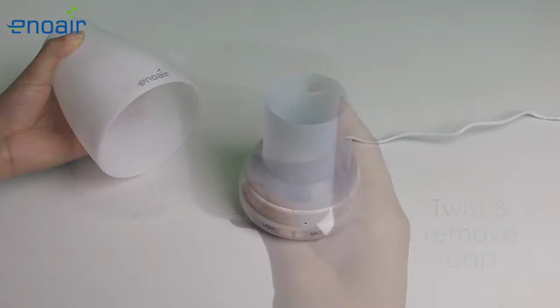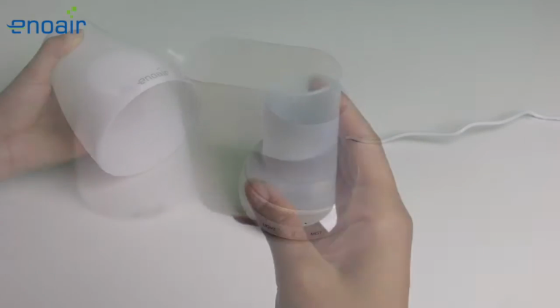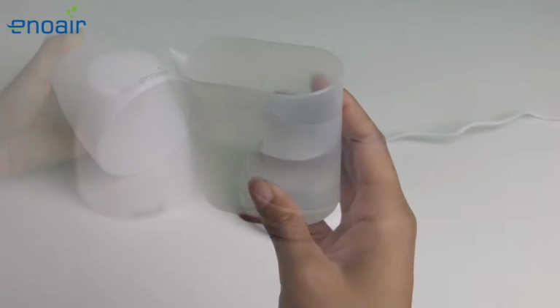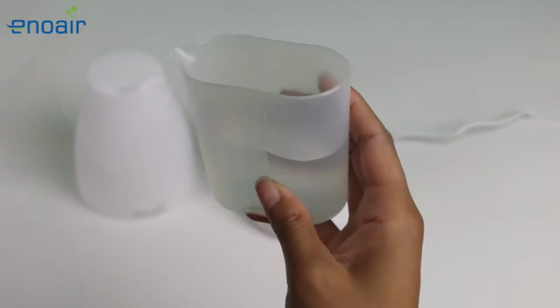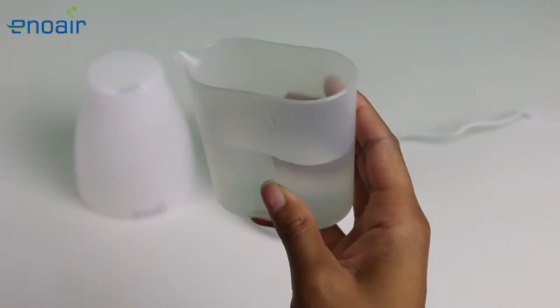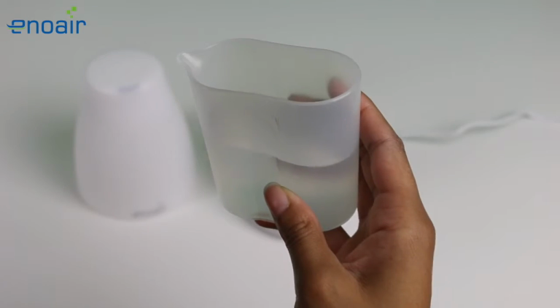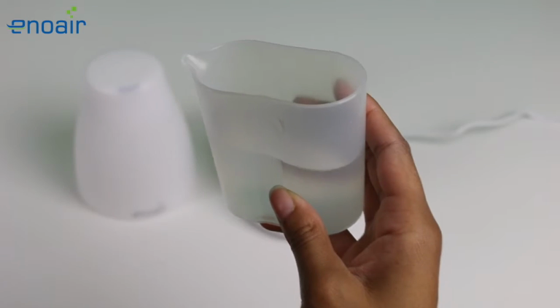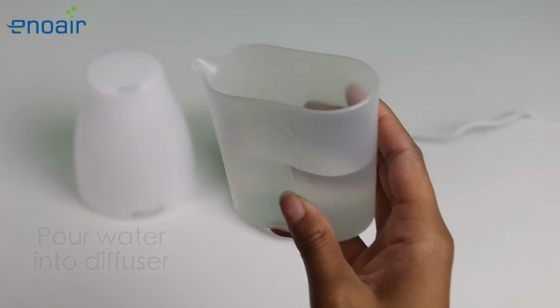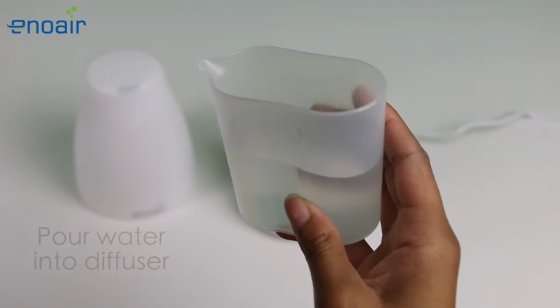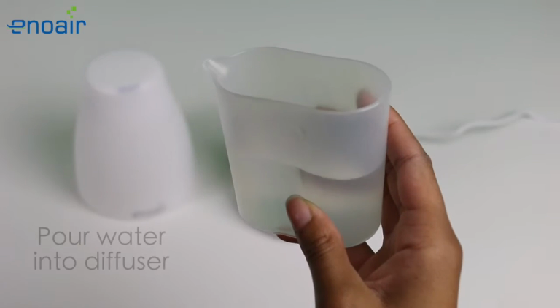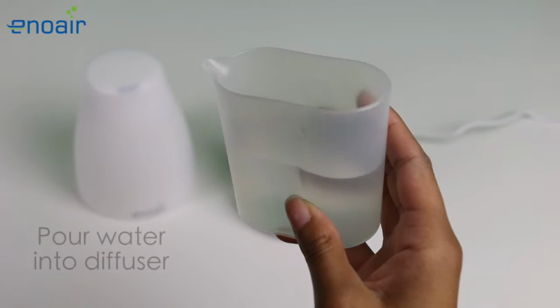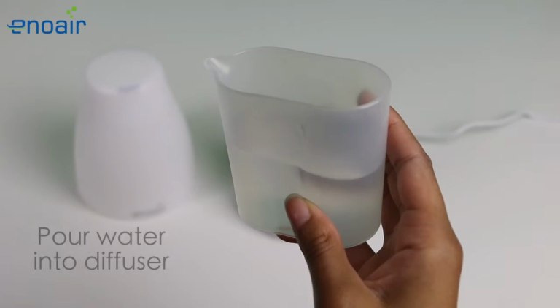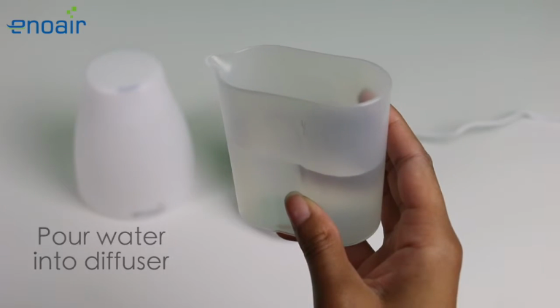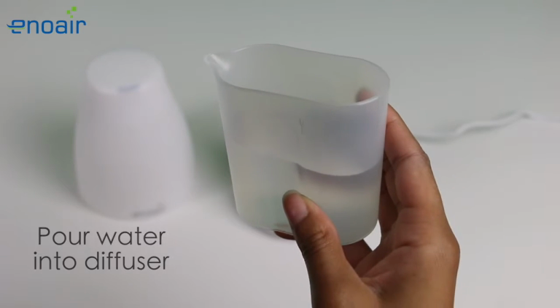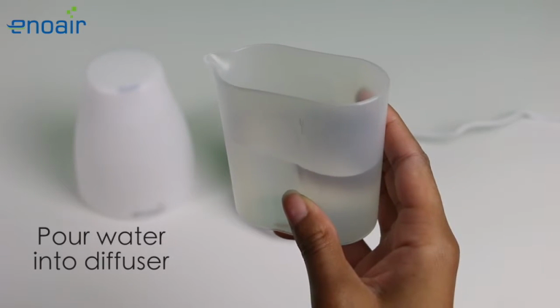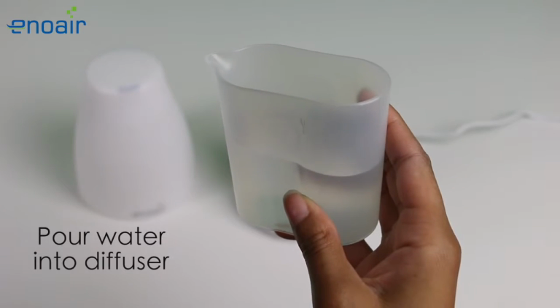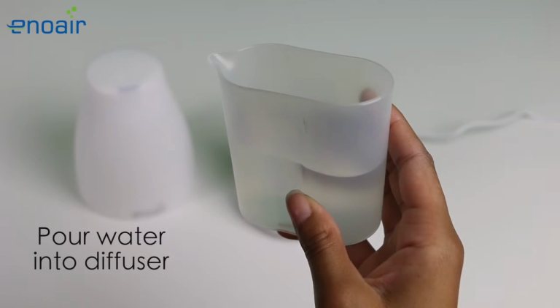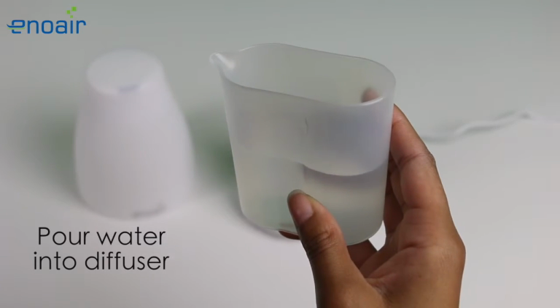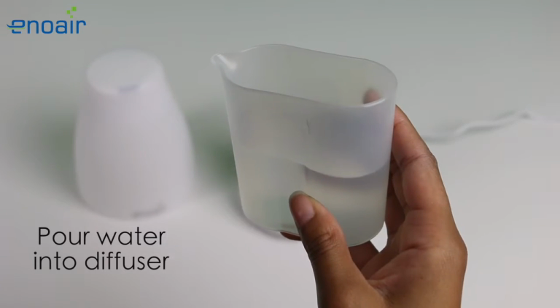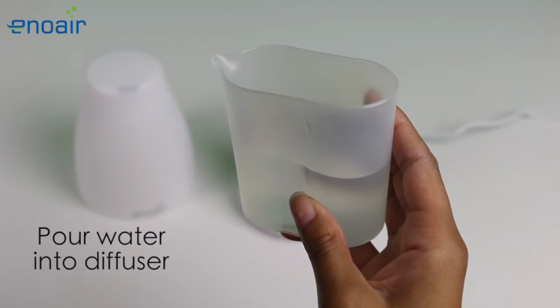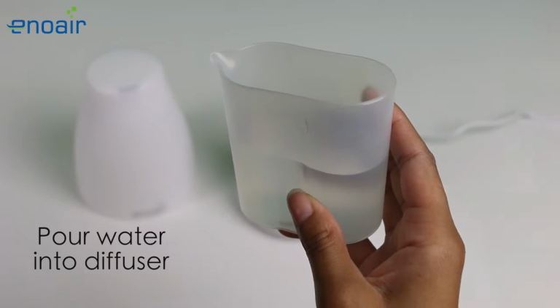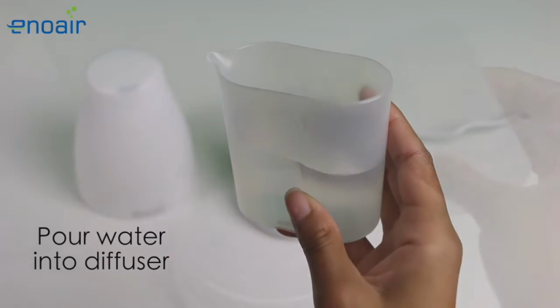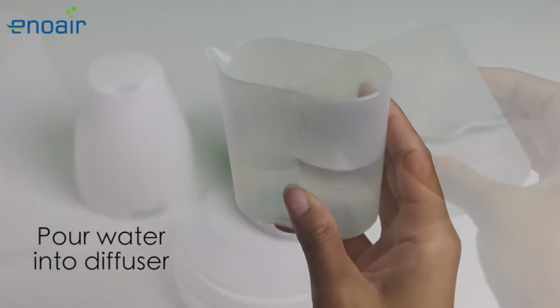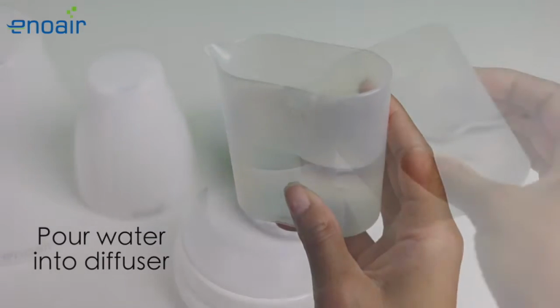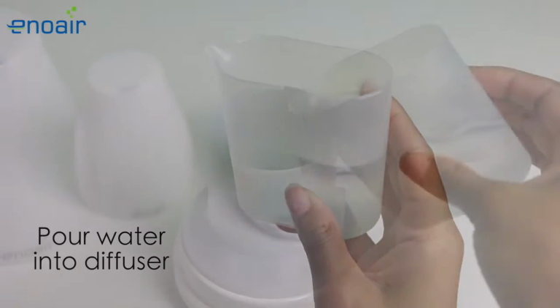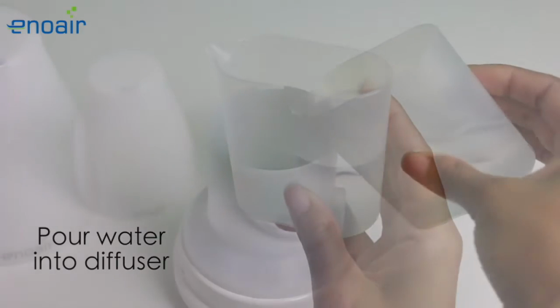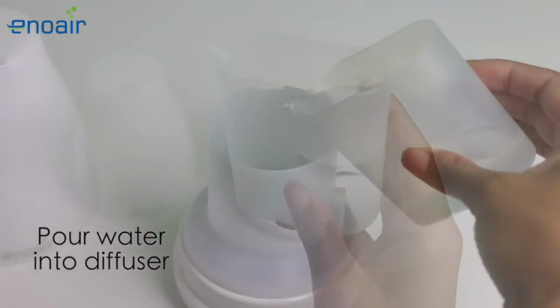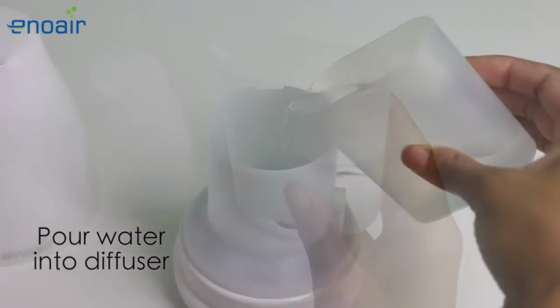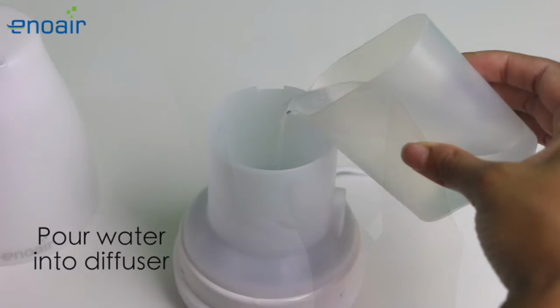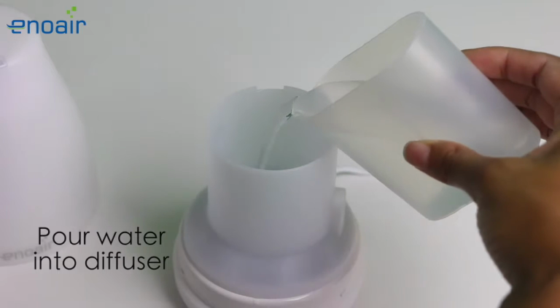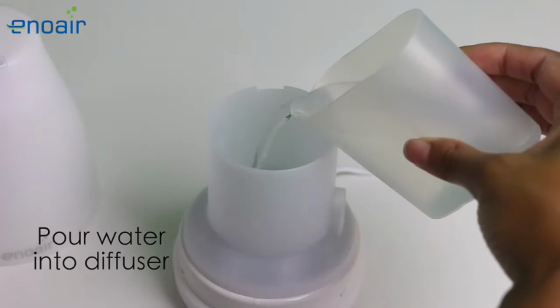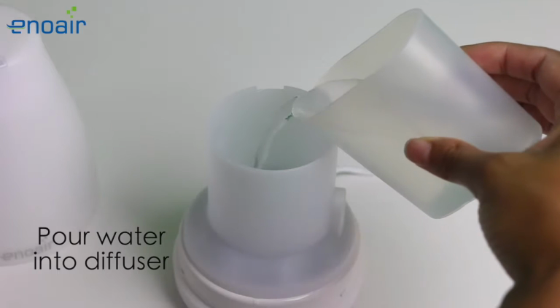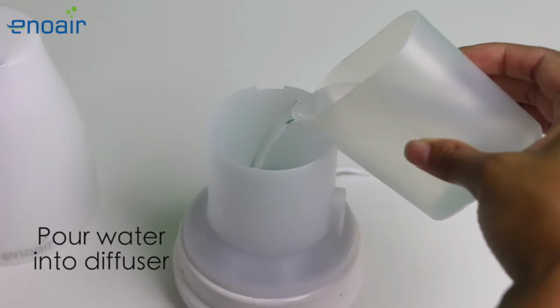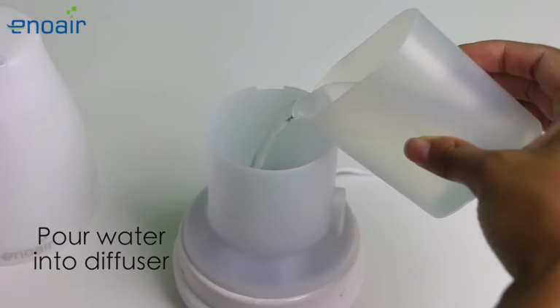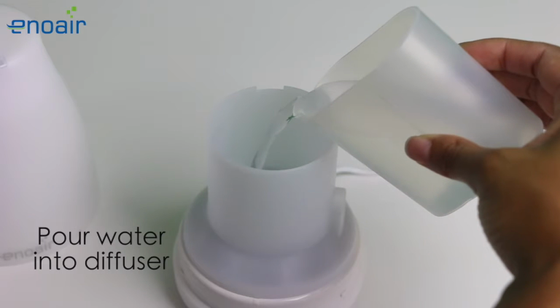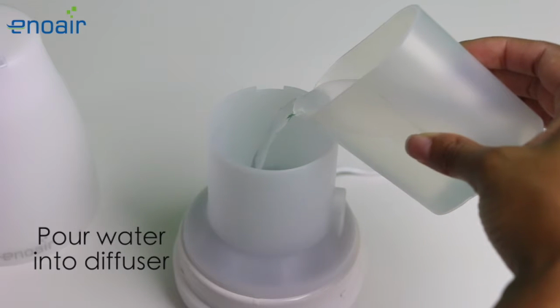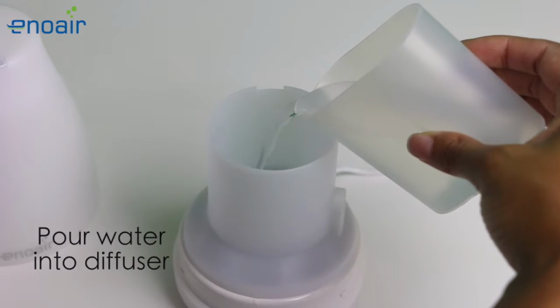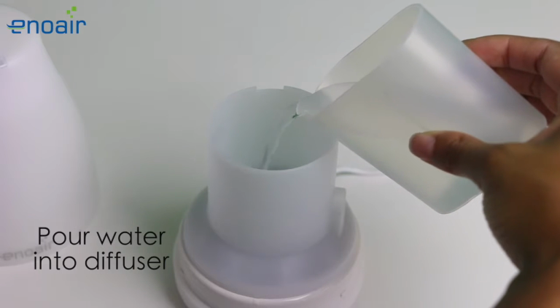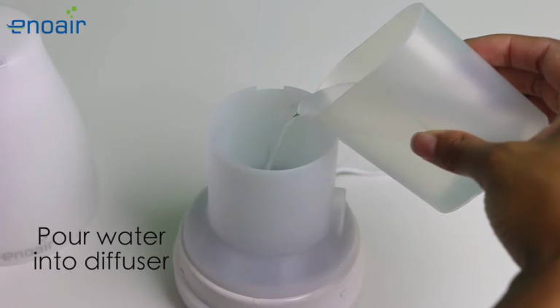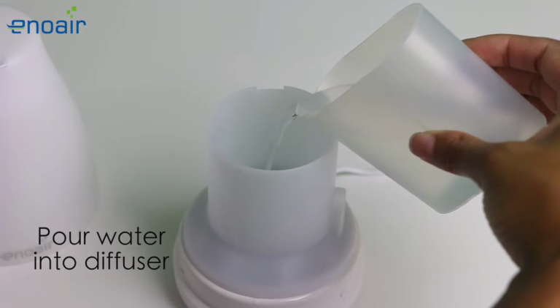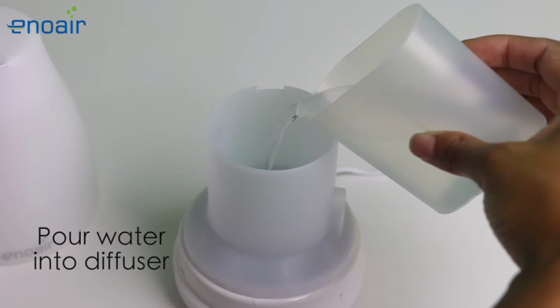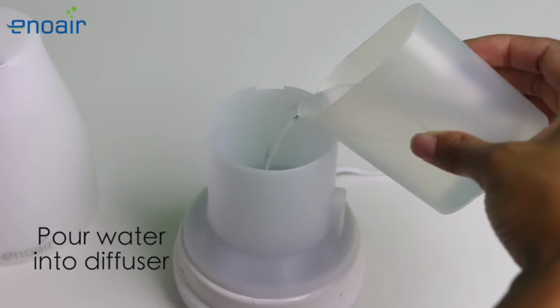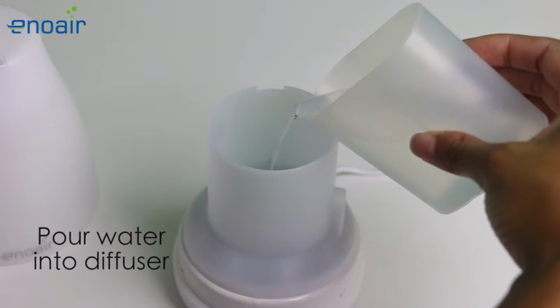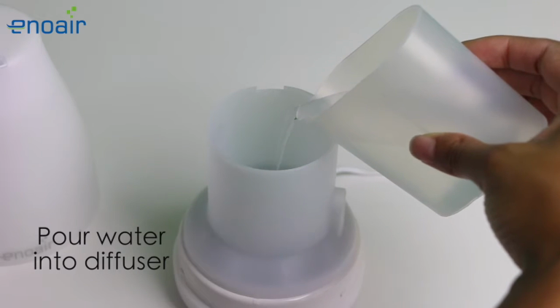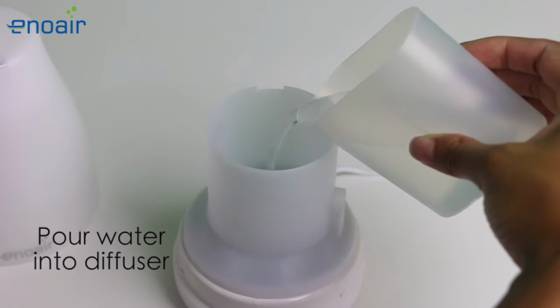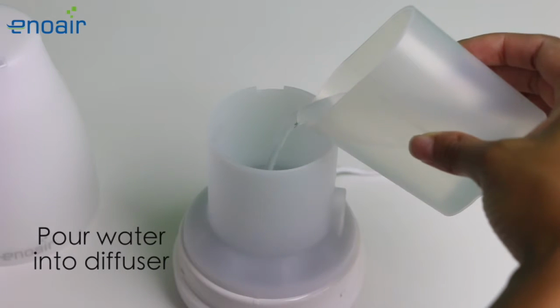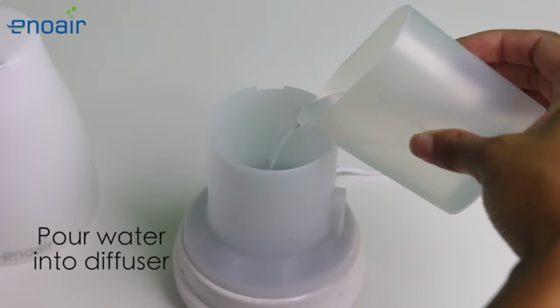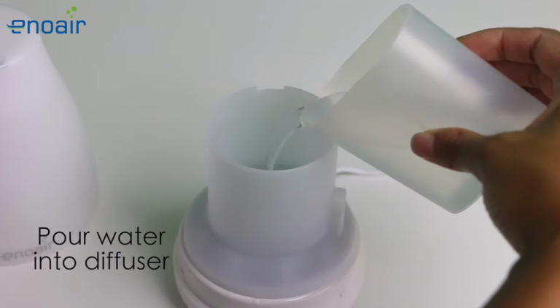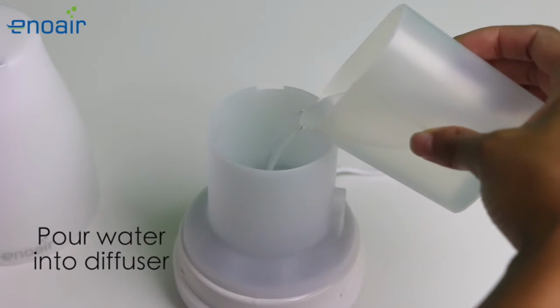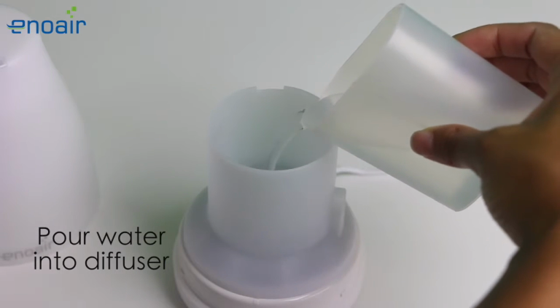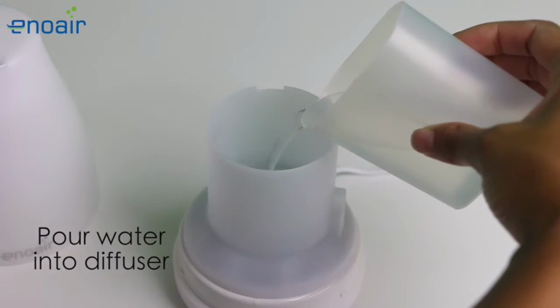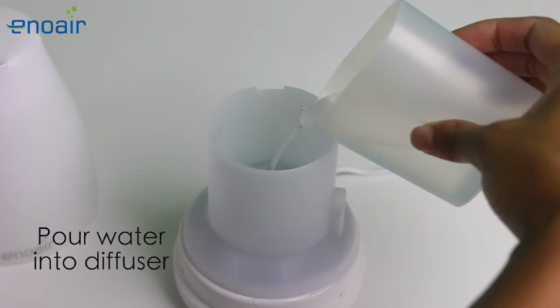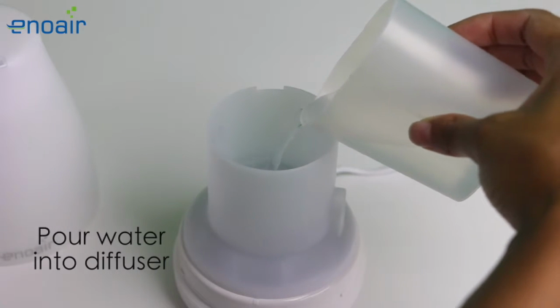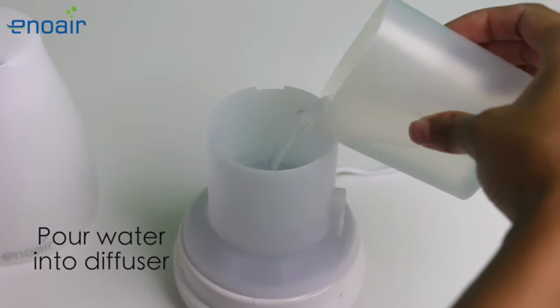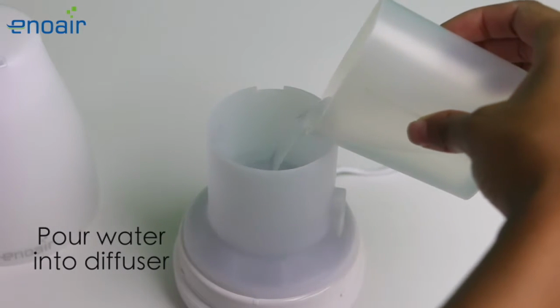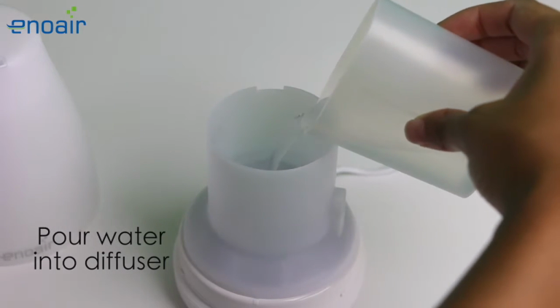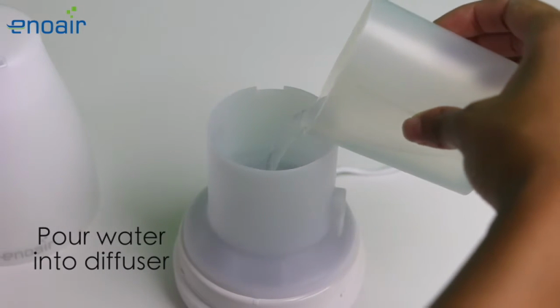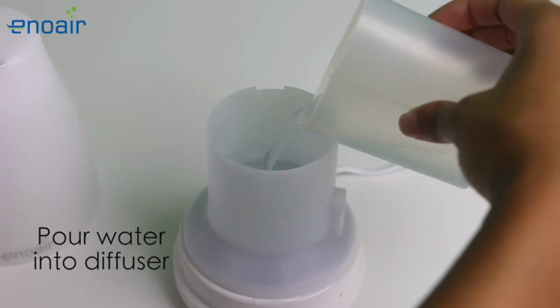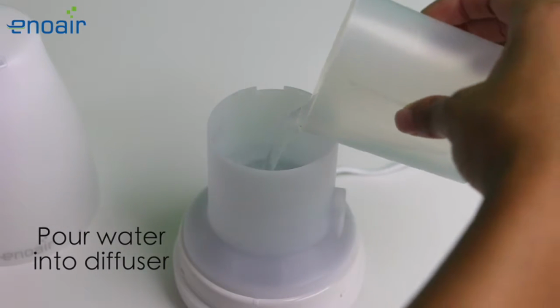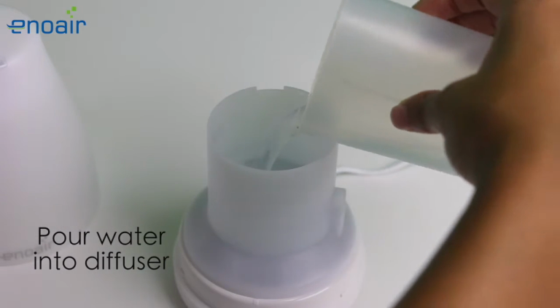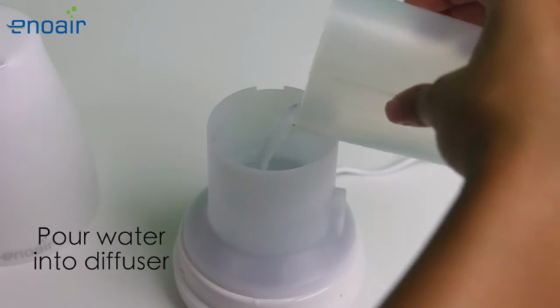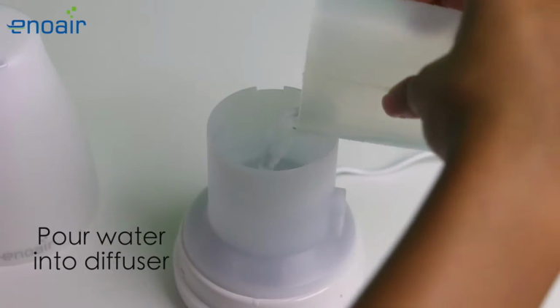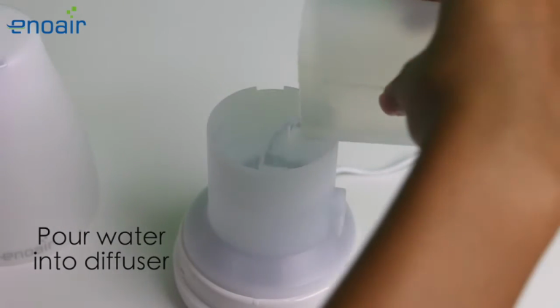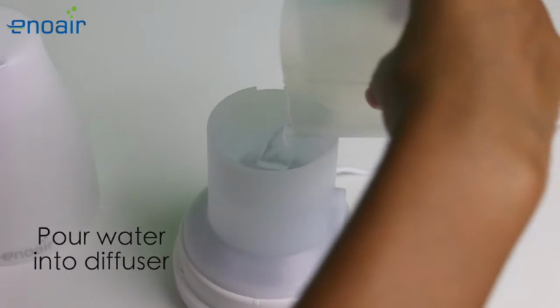Next, fill the included water cup and pour the water into the diffuser. Be sure not to exceed the maximum limit.